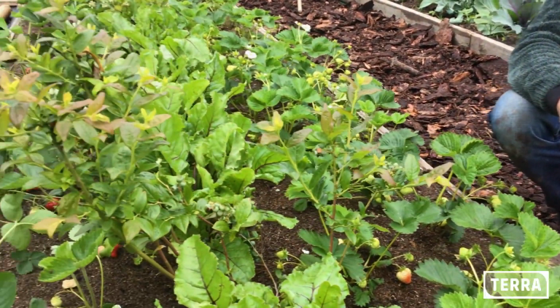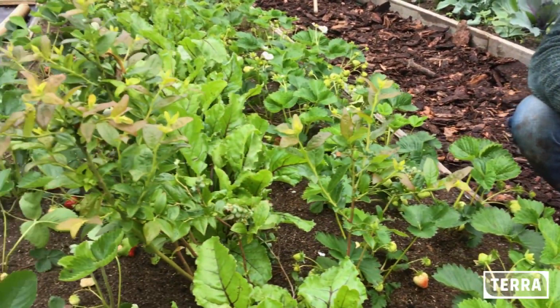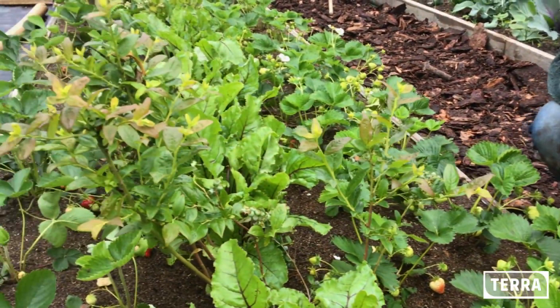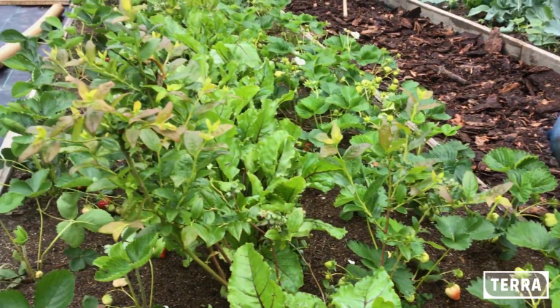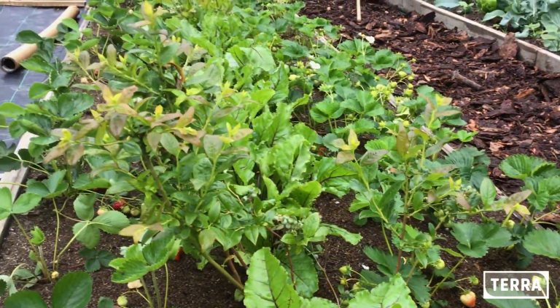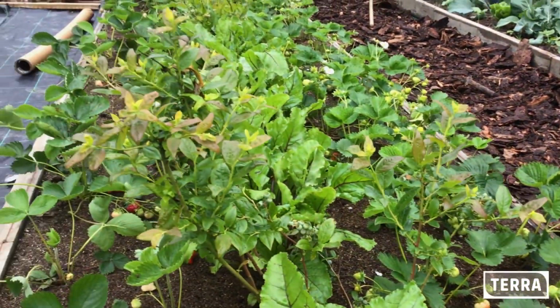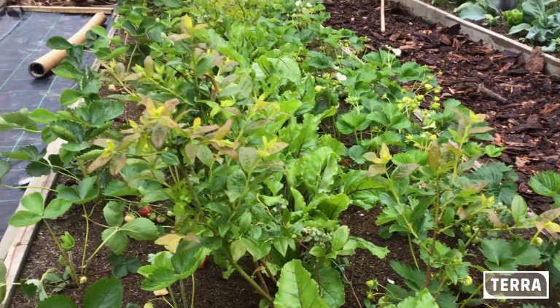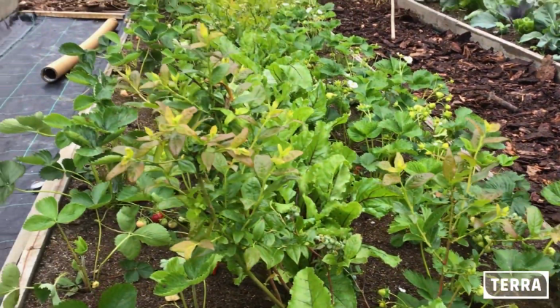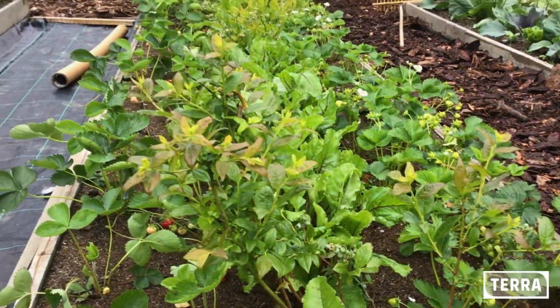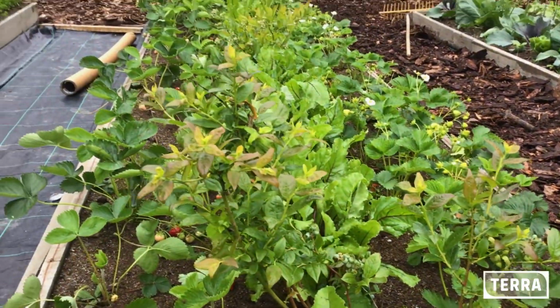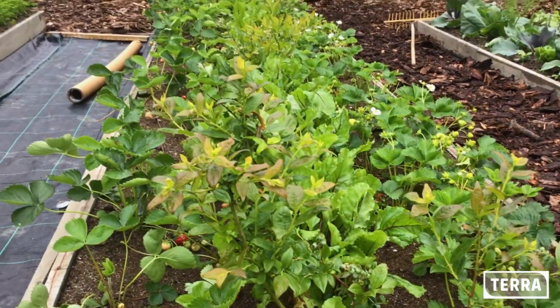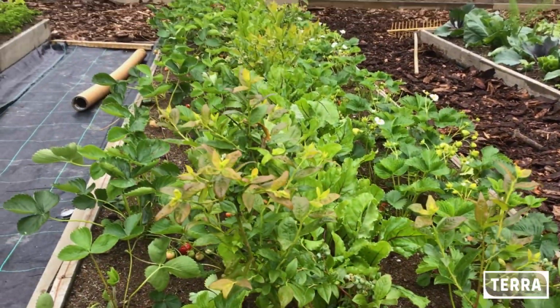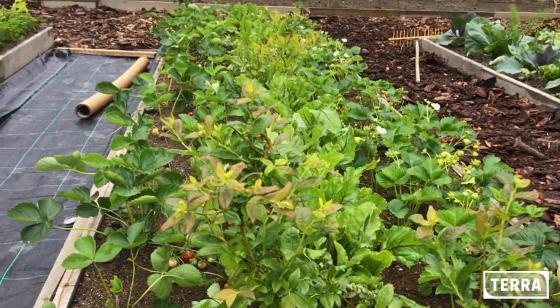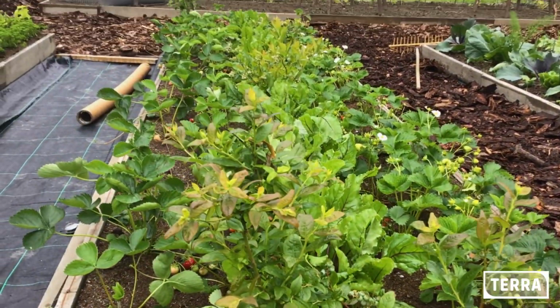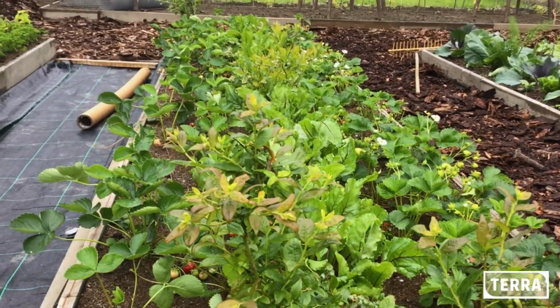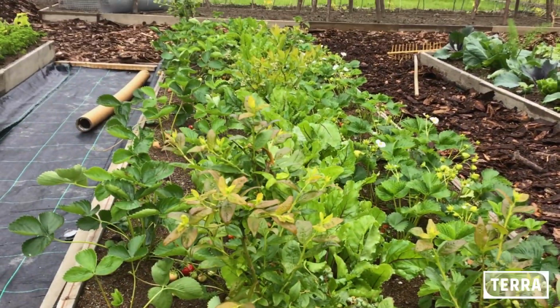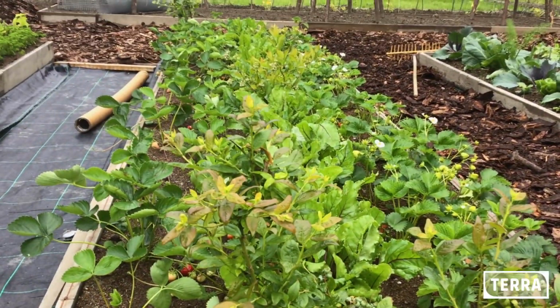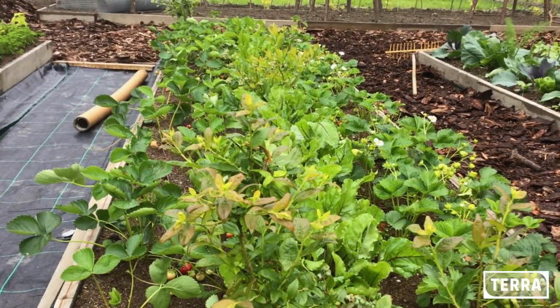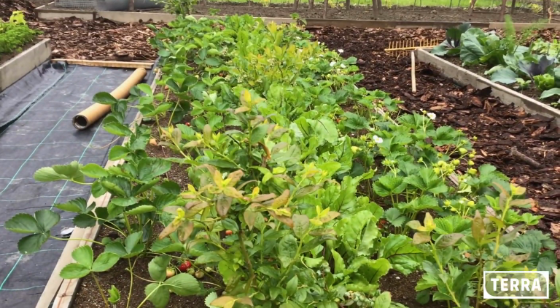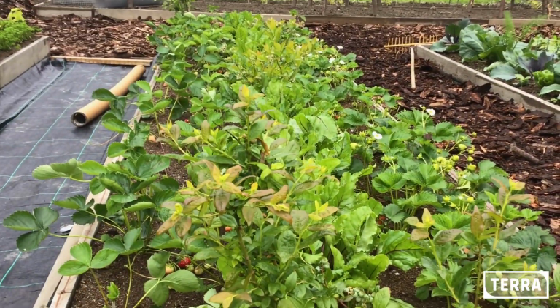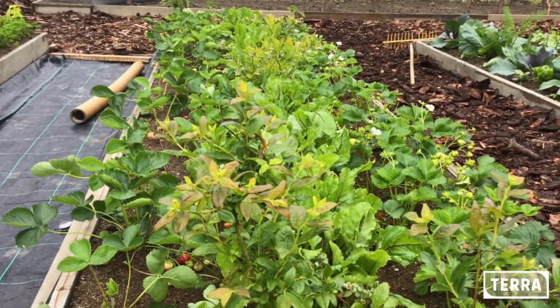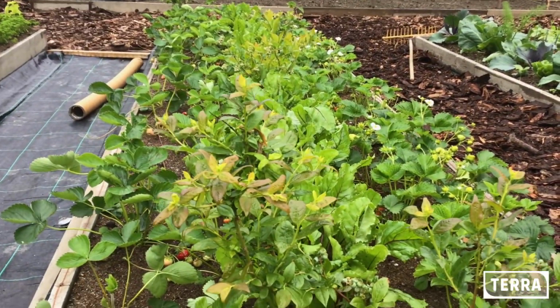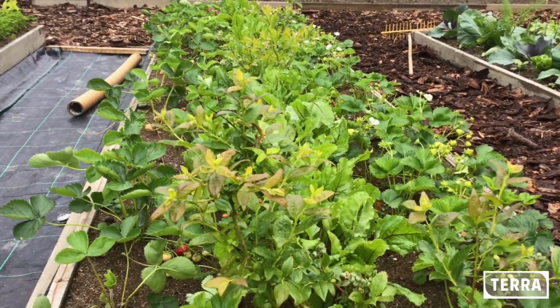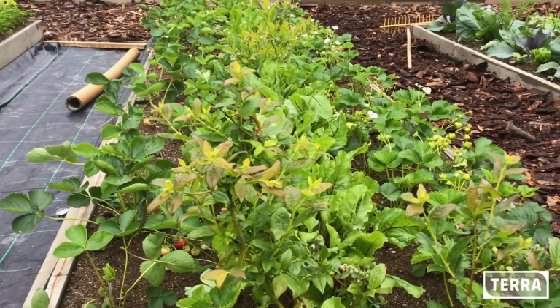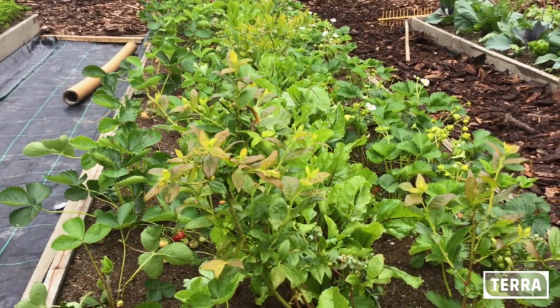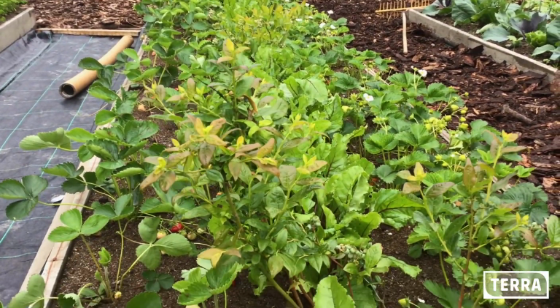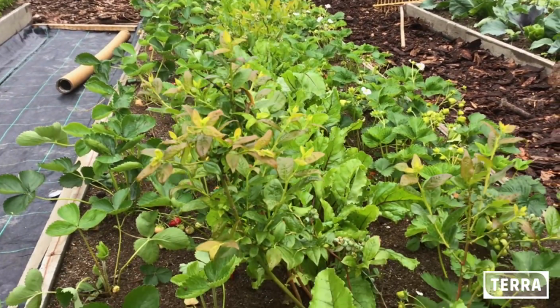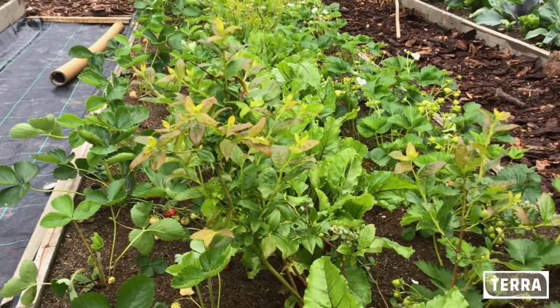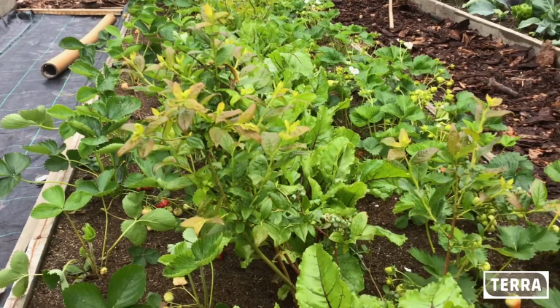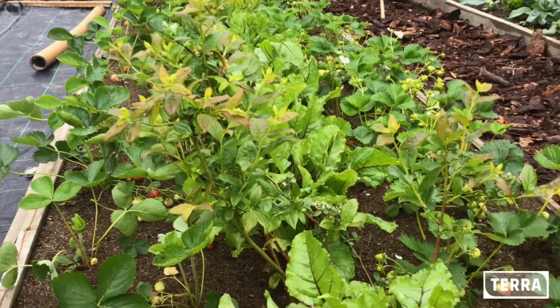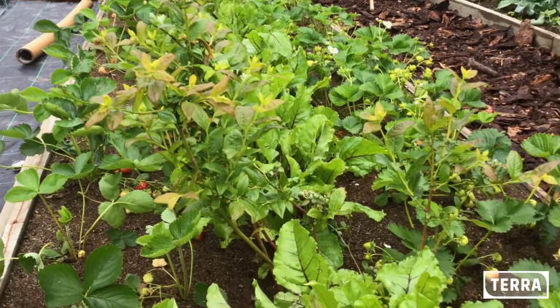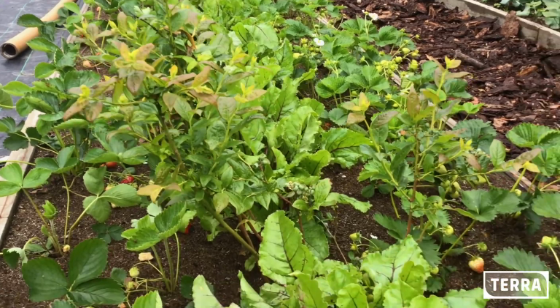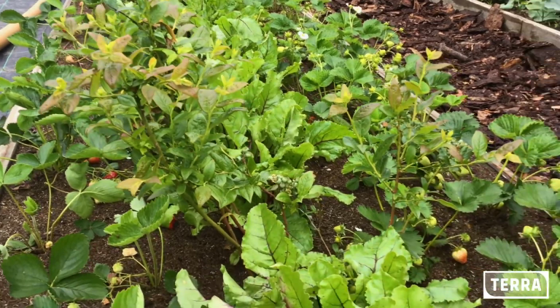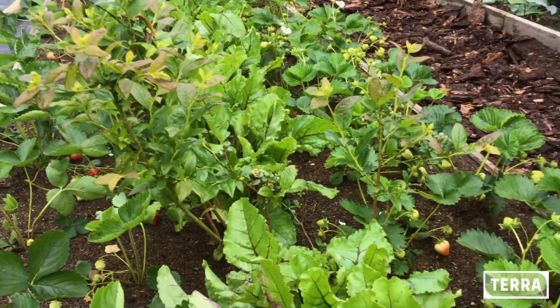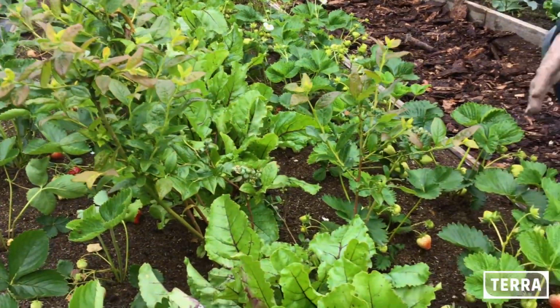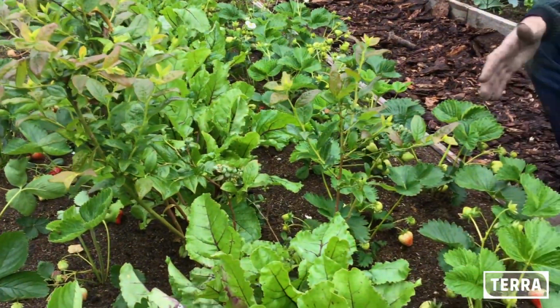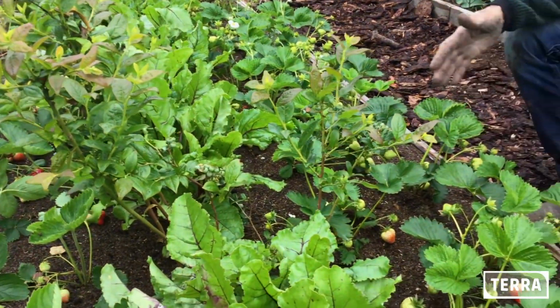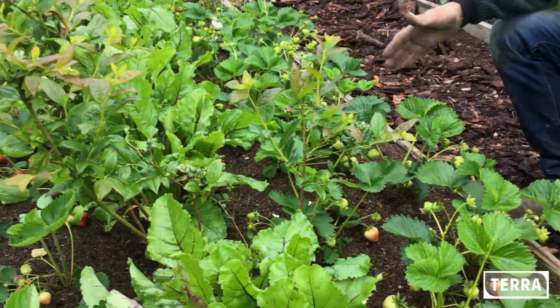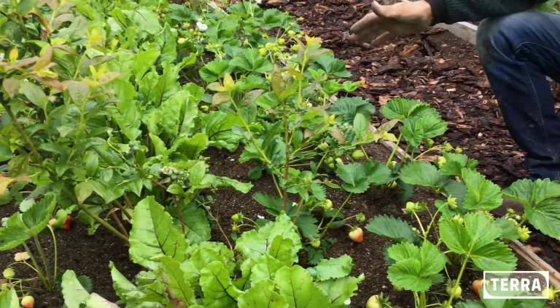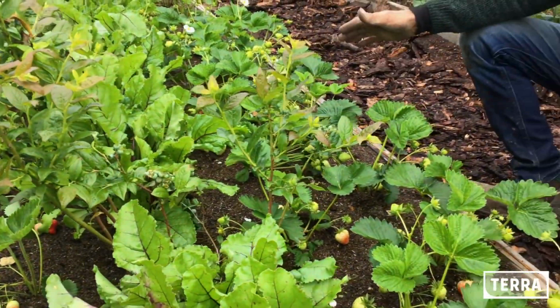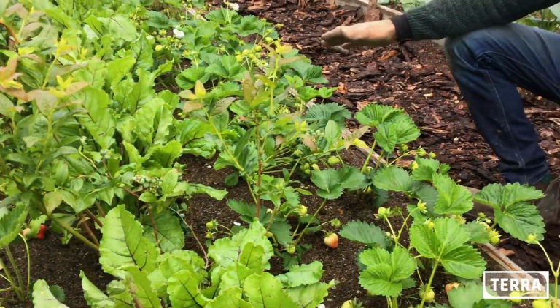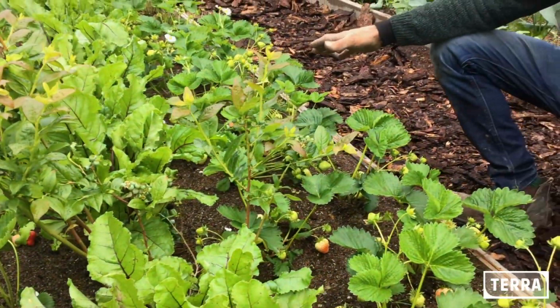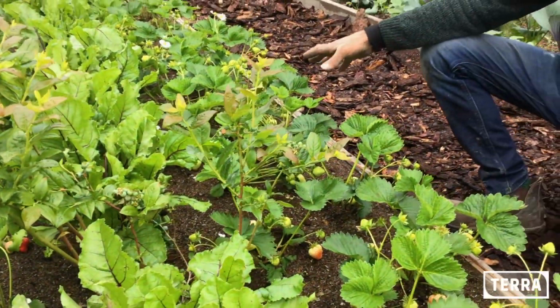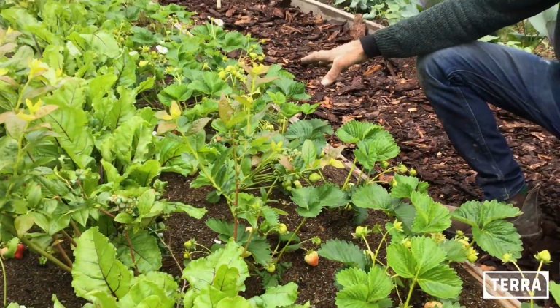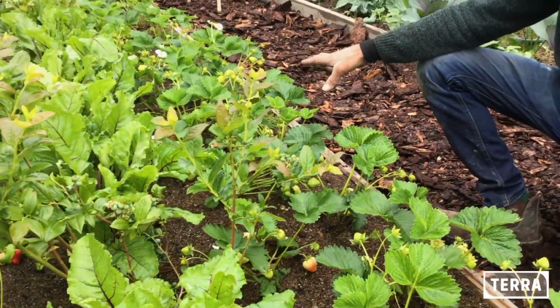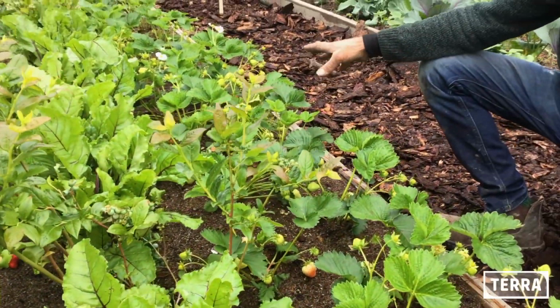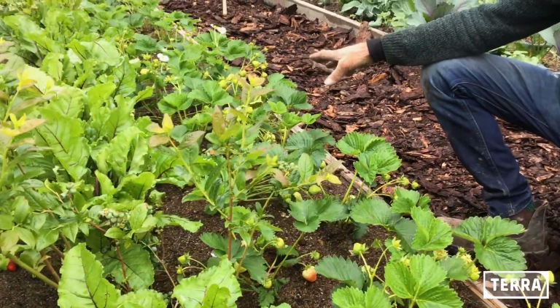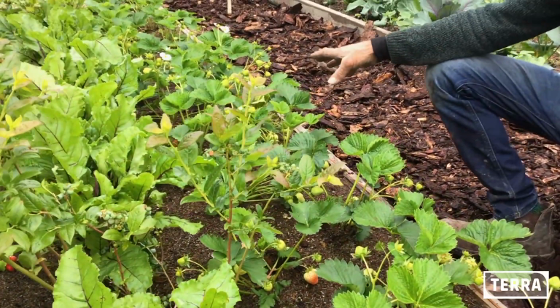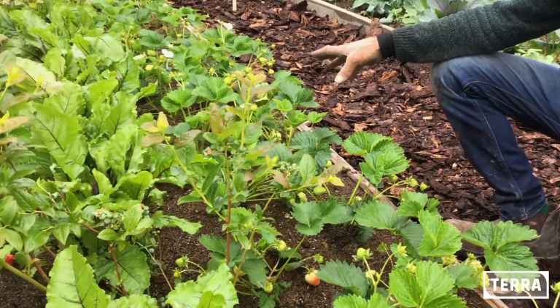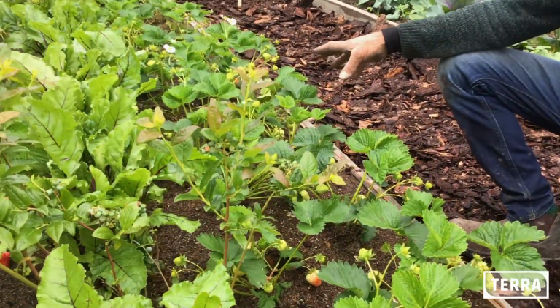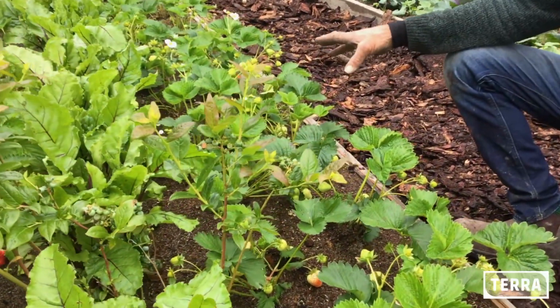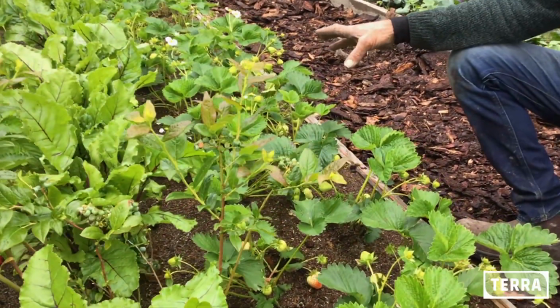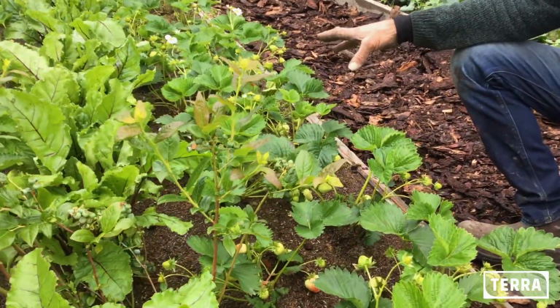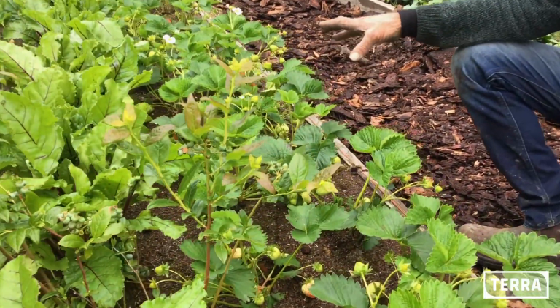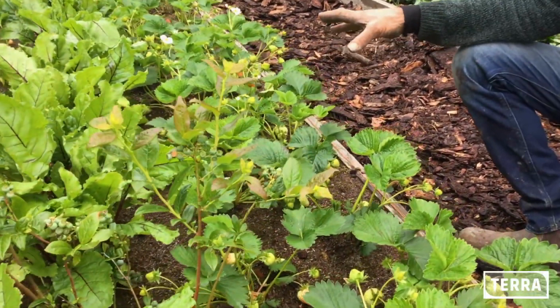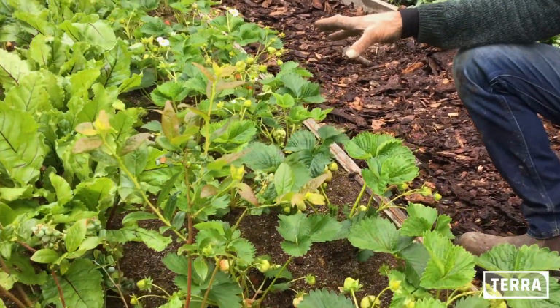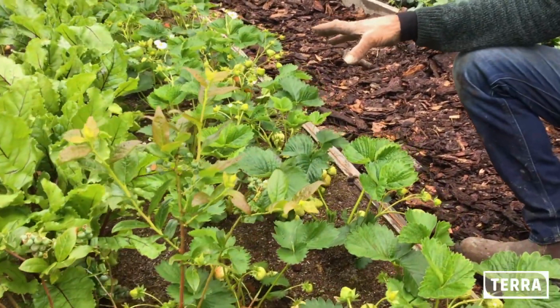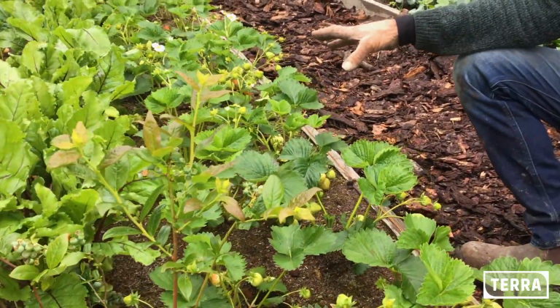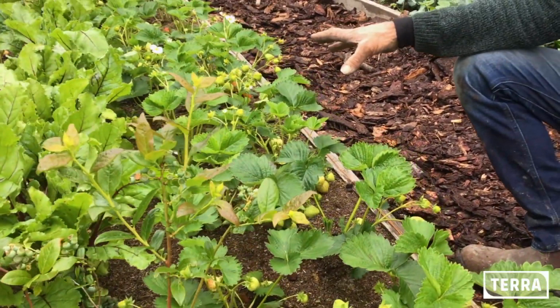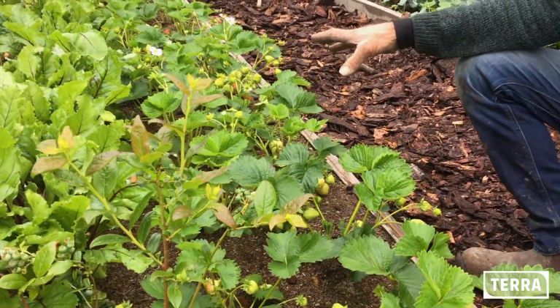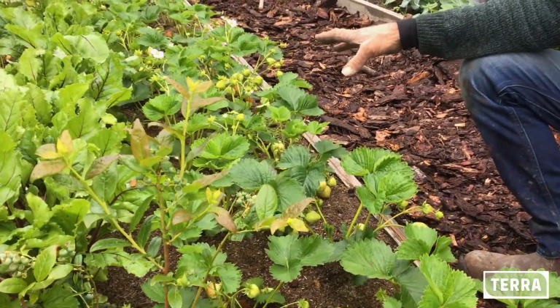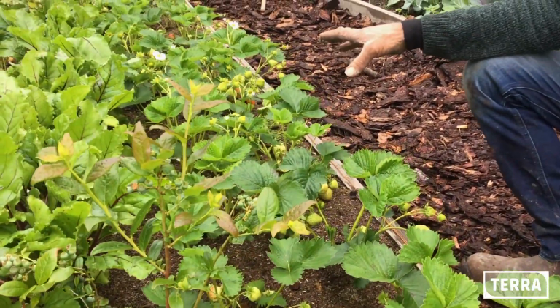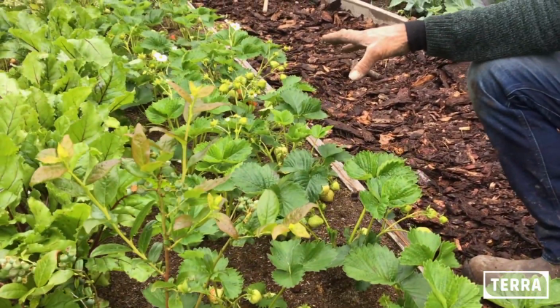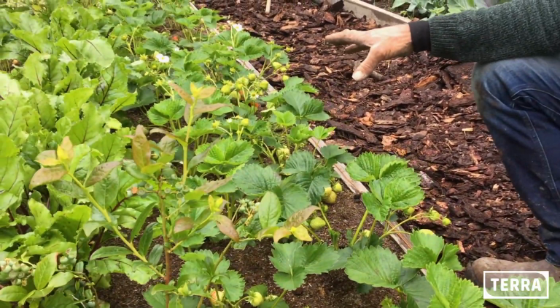De aardbeien zijn al lekker, ze zijn erg zoet. Dit zijn de doorbloeiende aardbeien, die zijn wat later, maar die komen zo meteen ook heel goed.